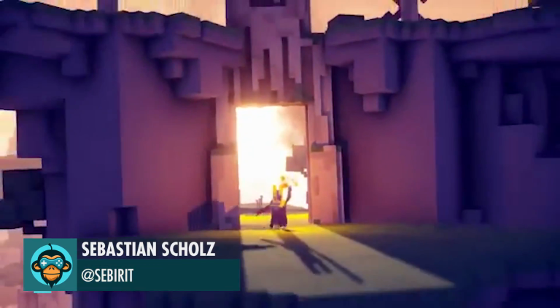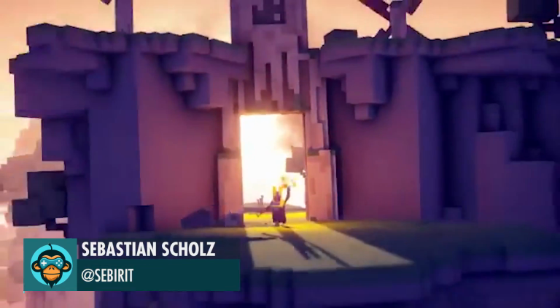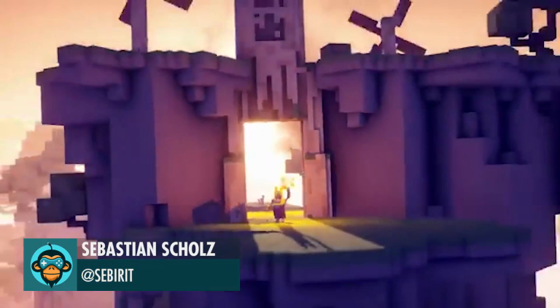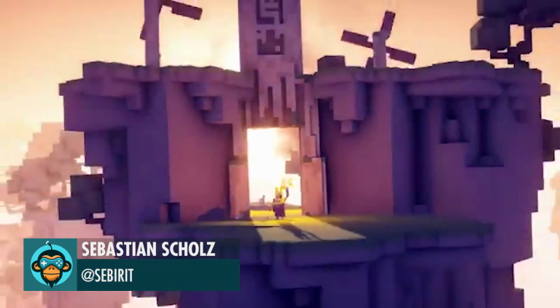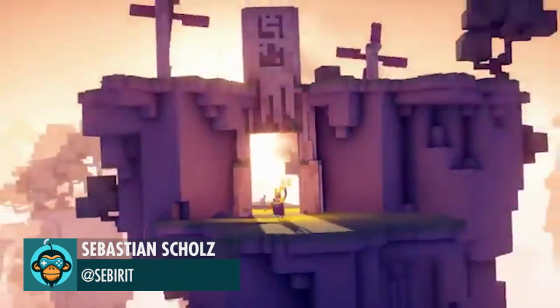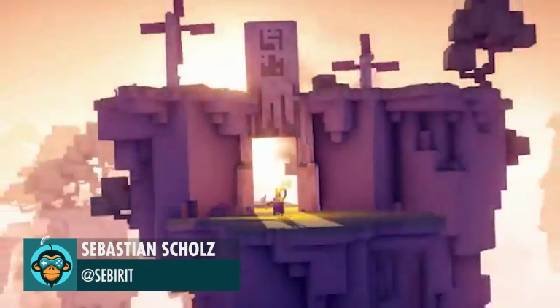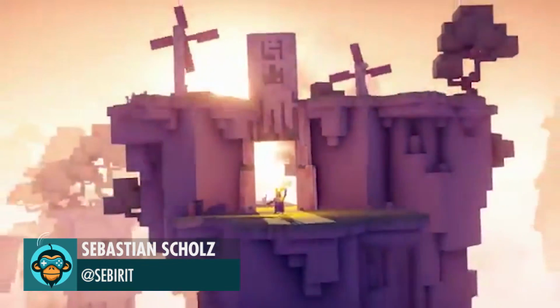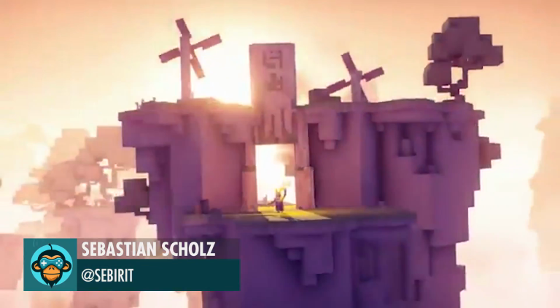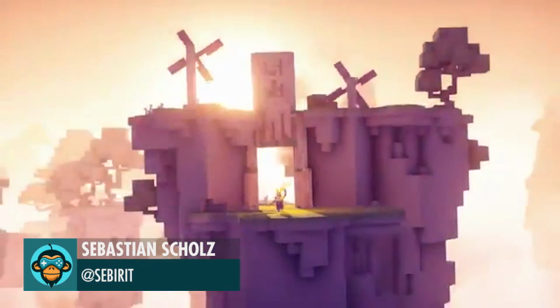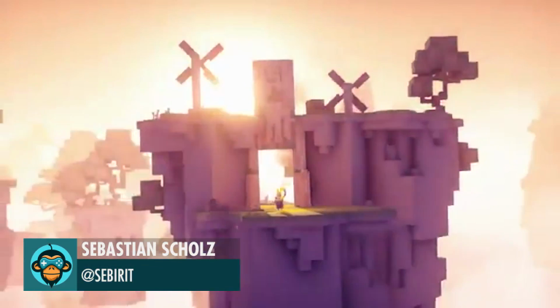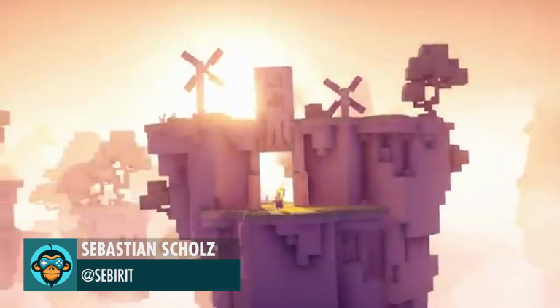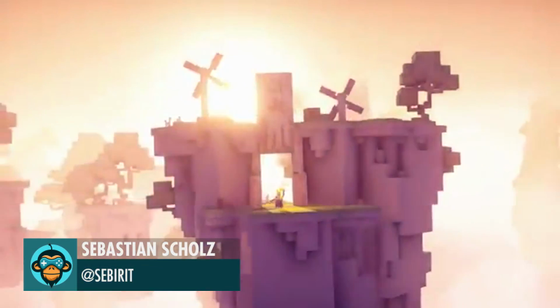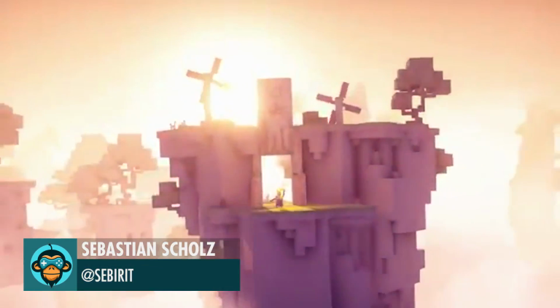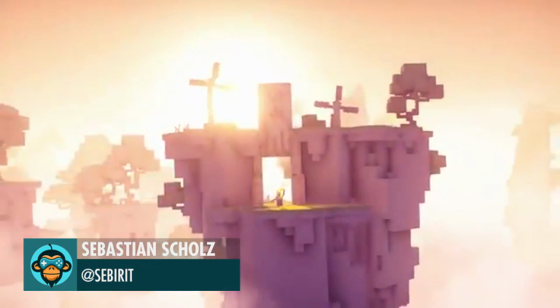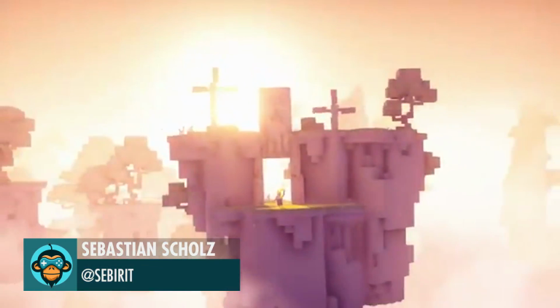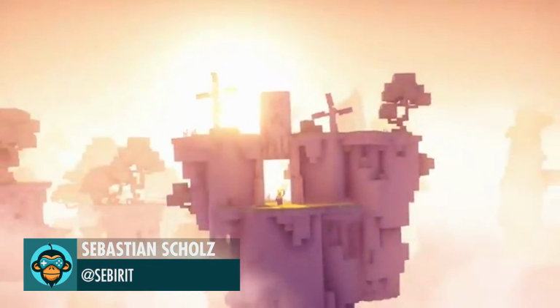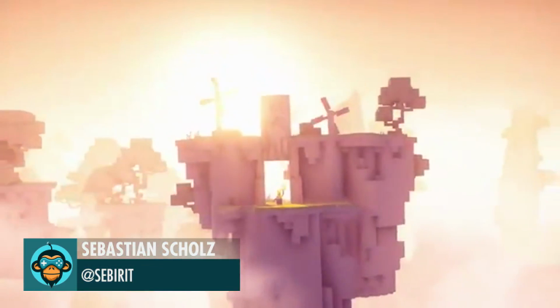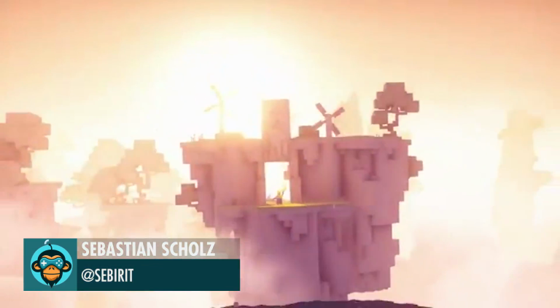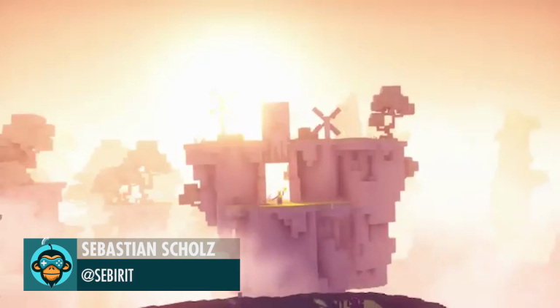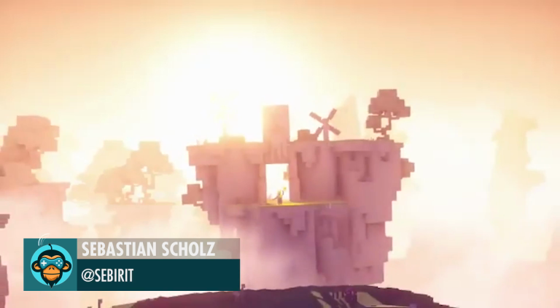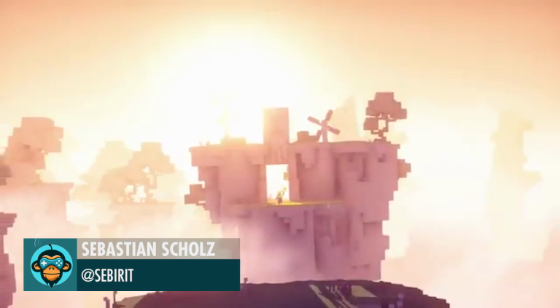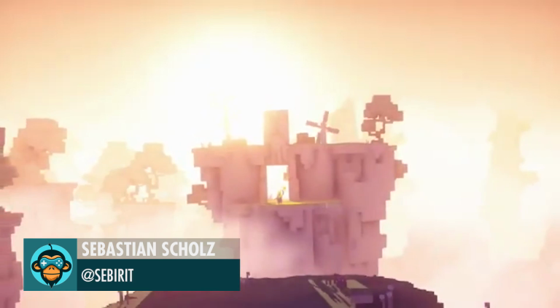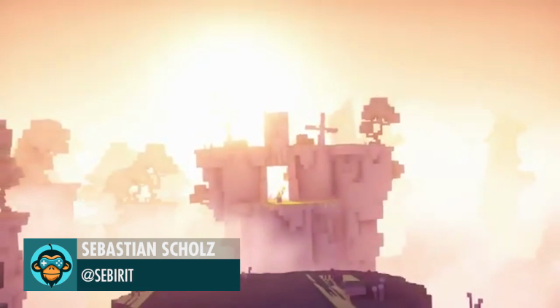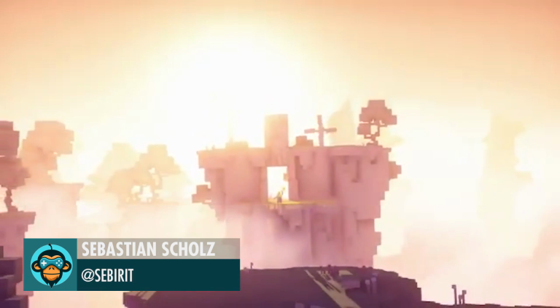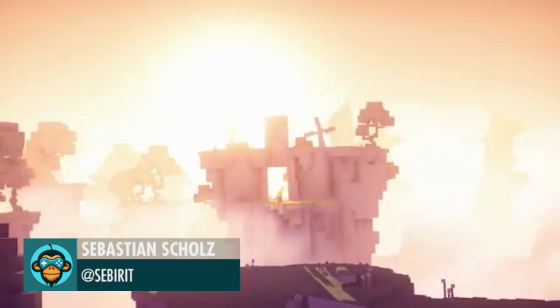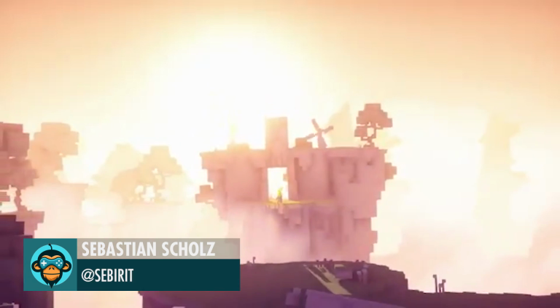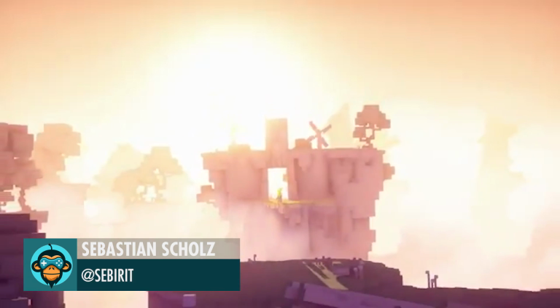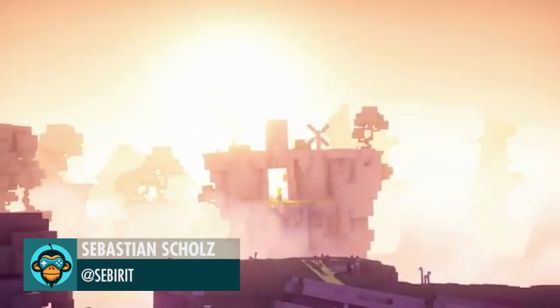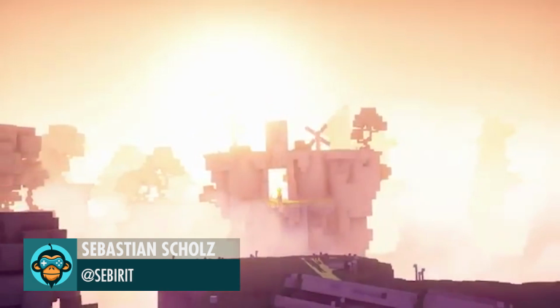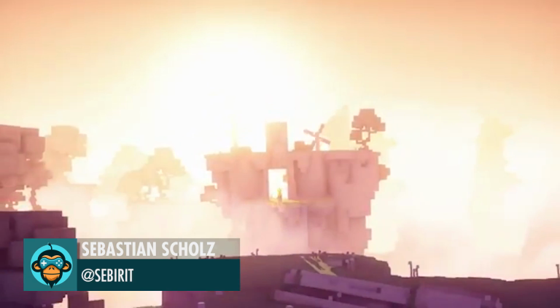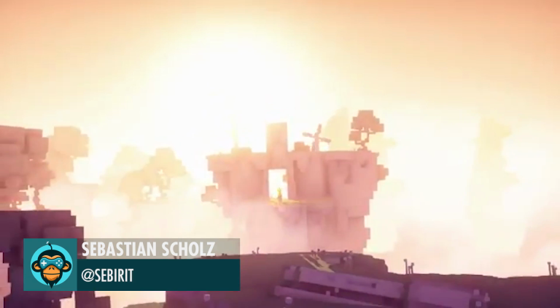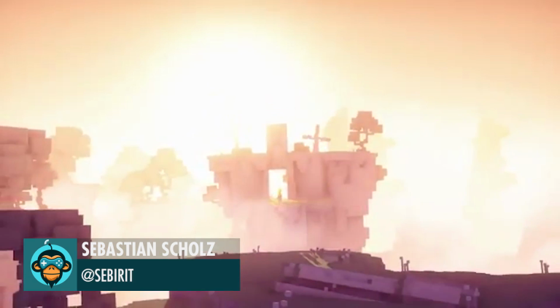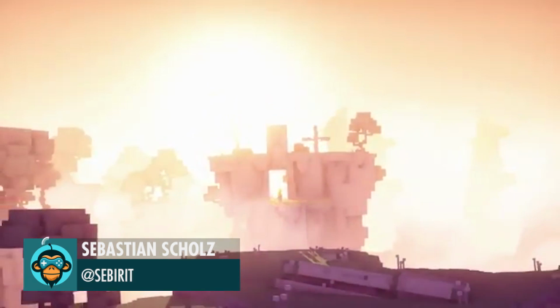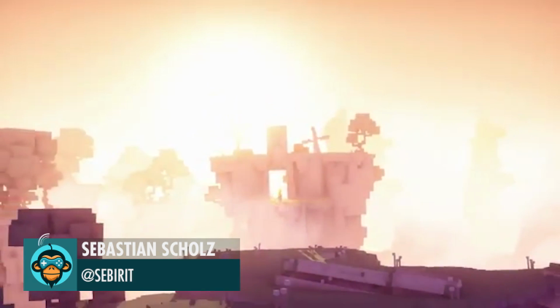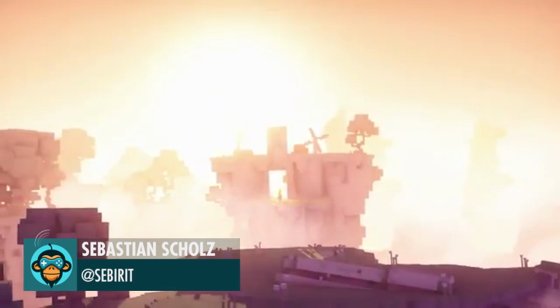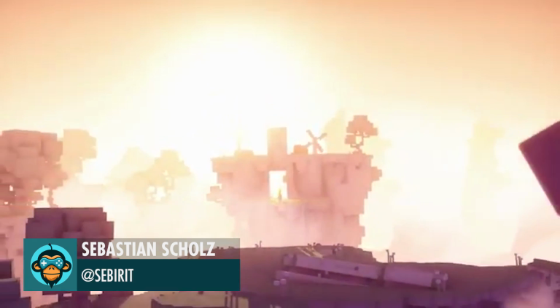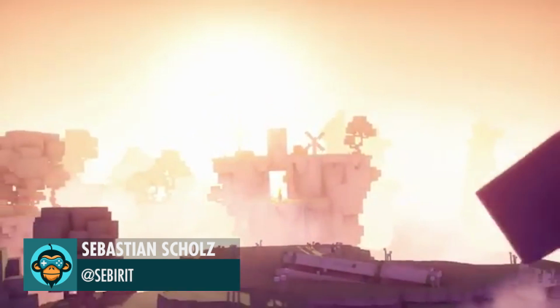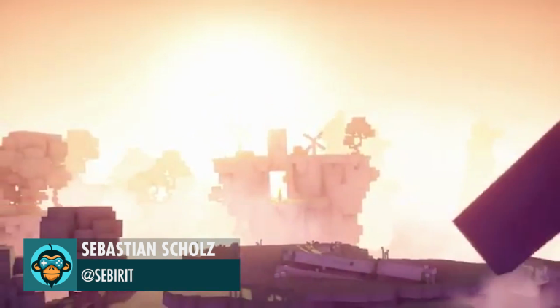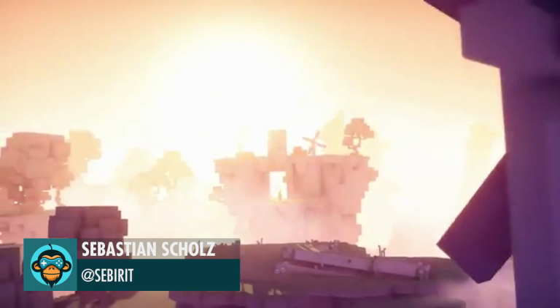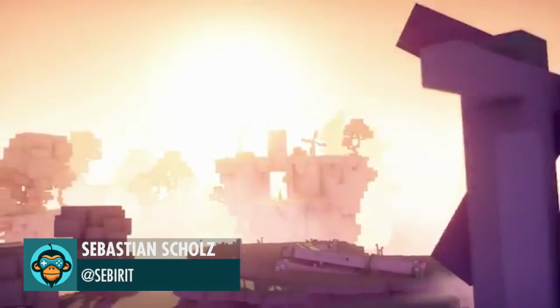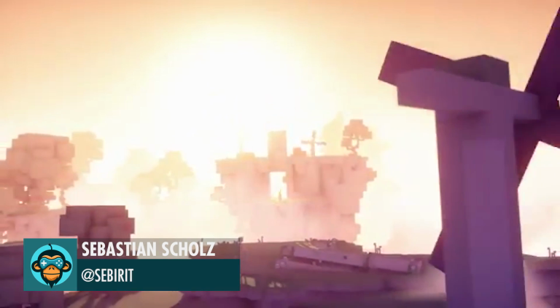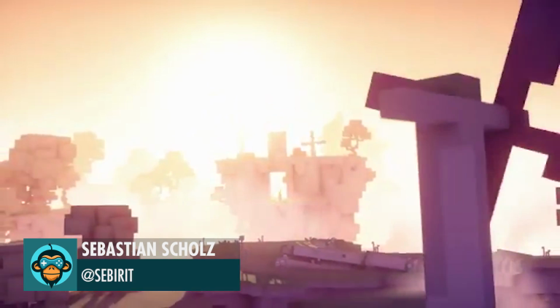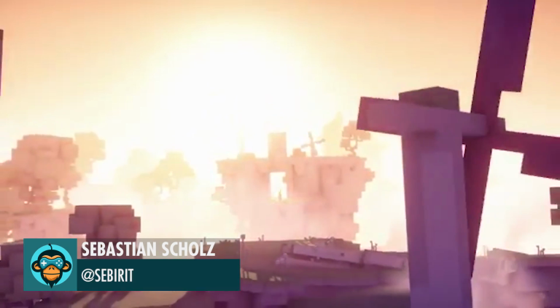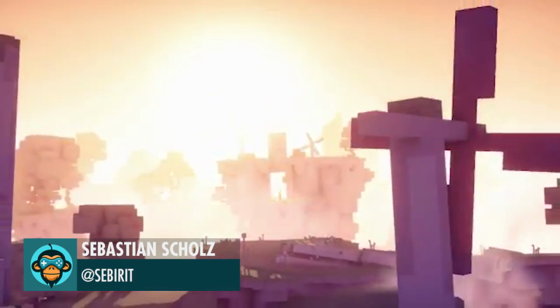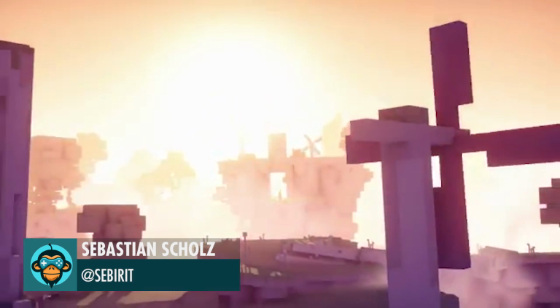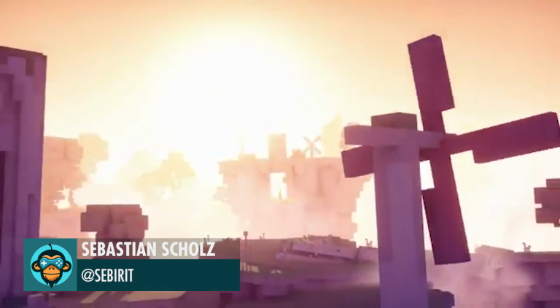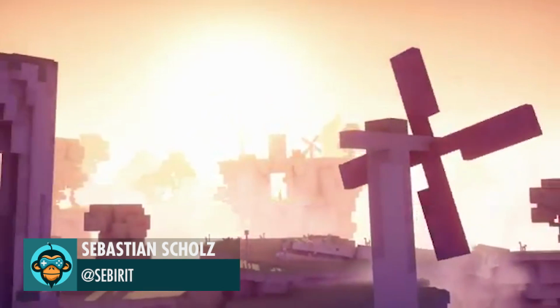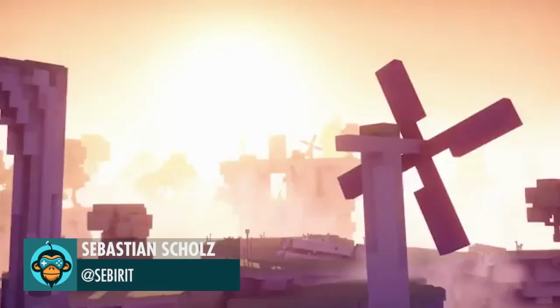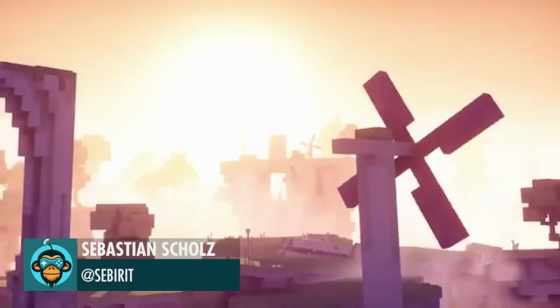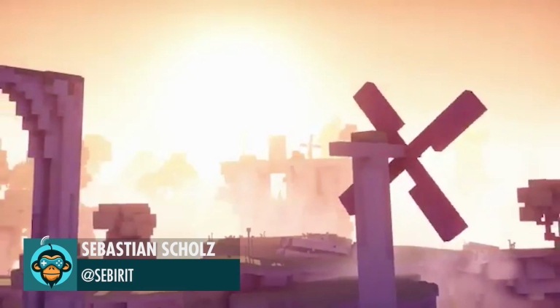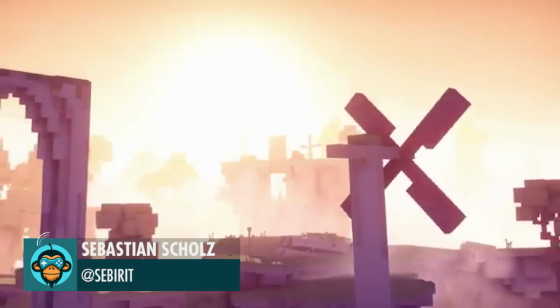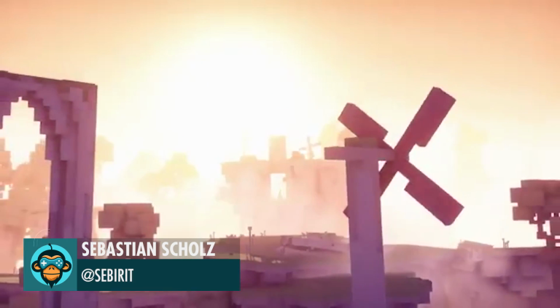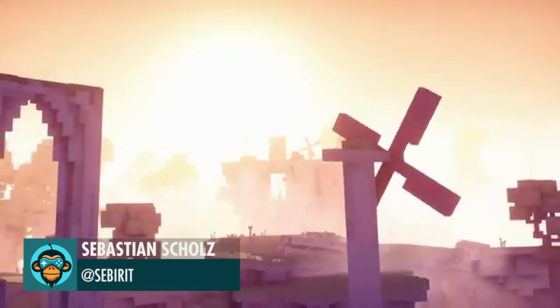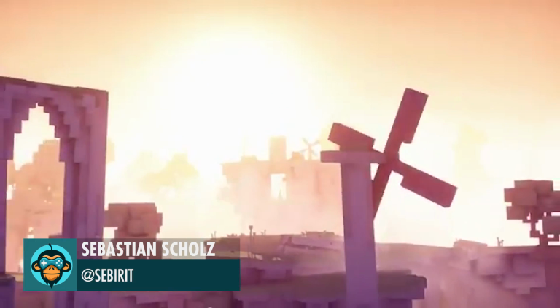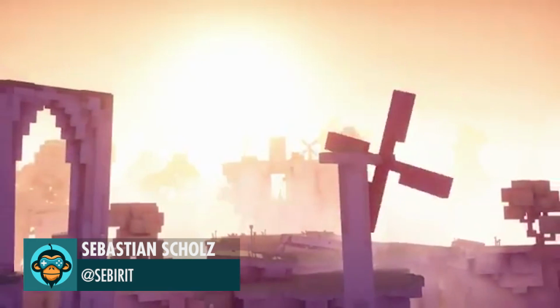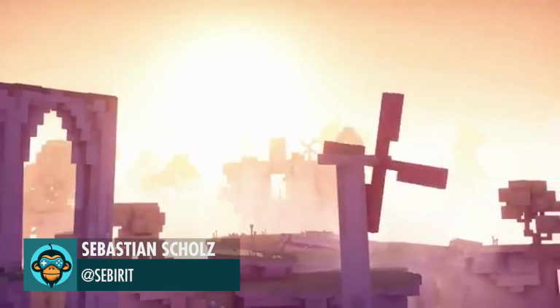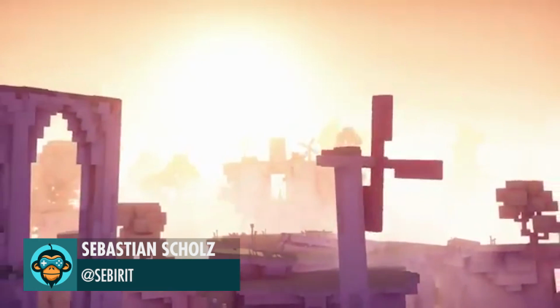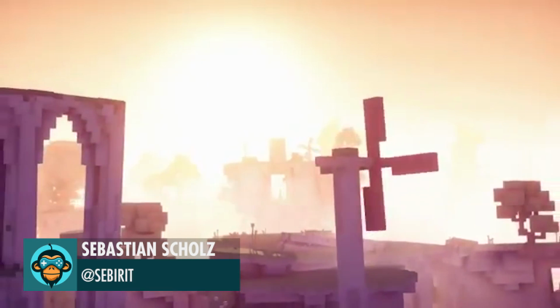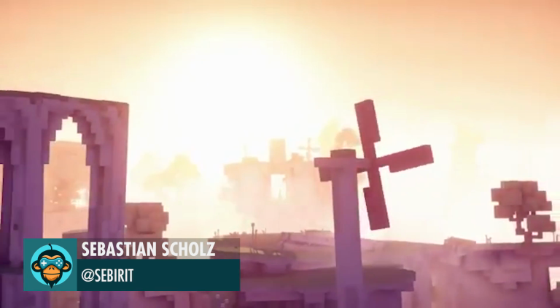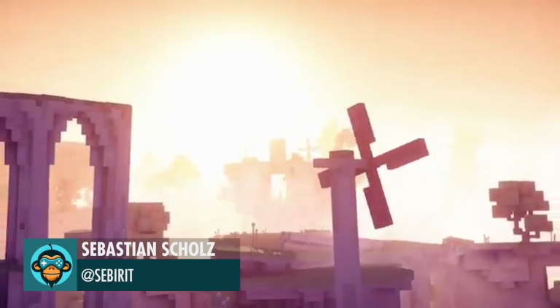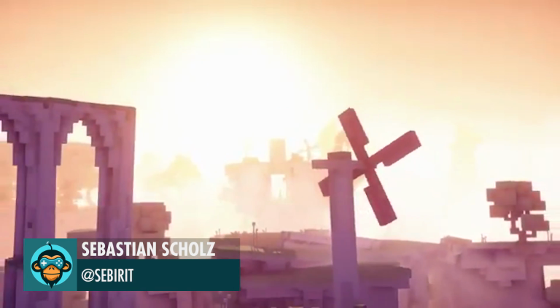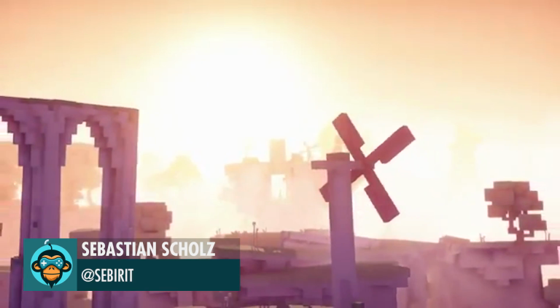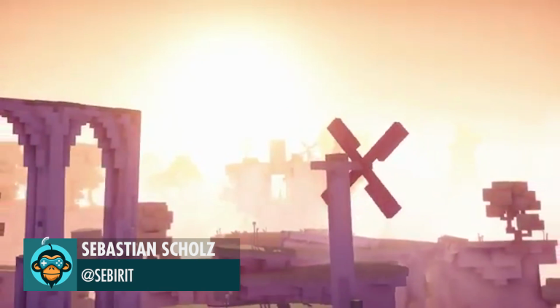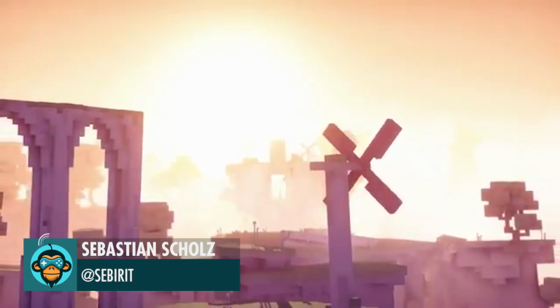Finally, Sebastian tests scenic camera movement for the discovery of new sections in his world.